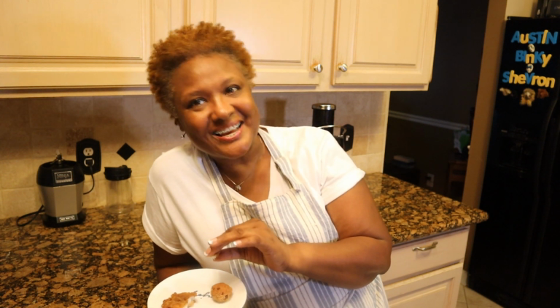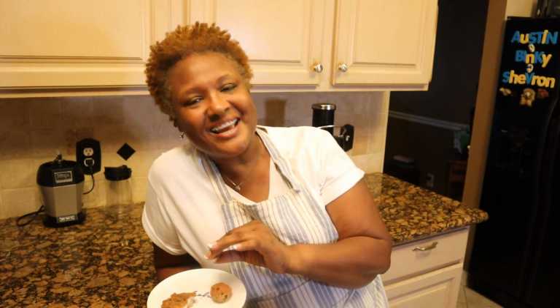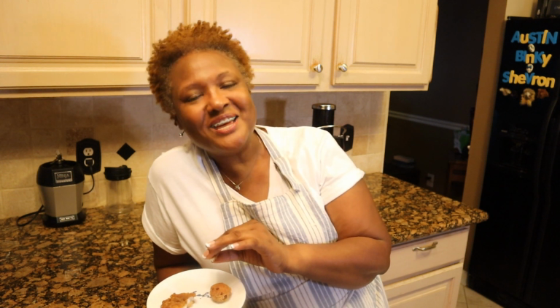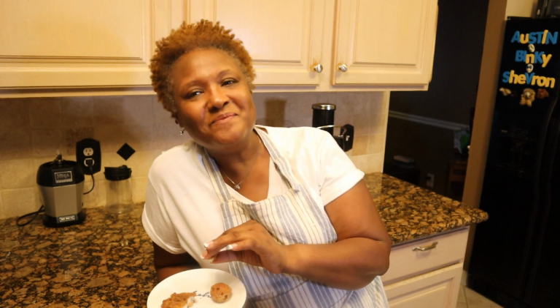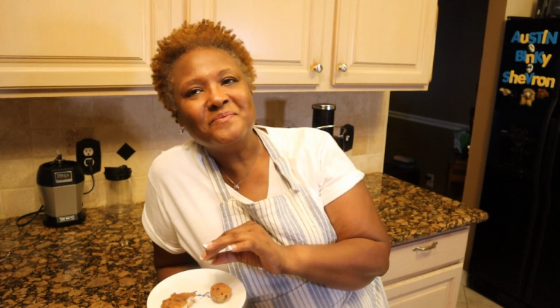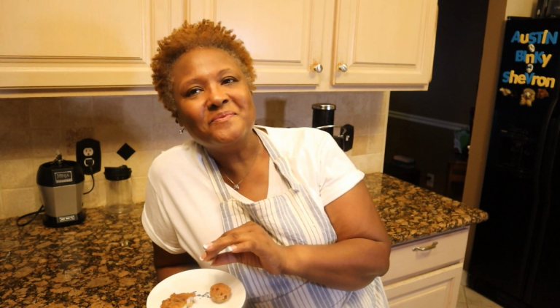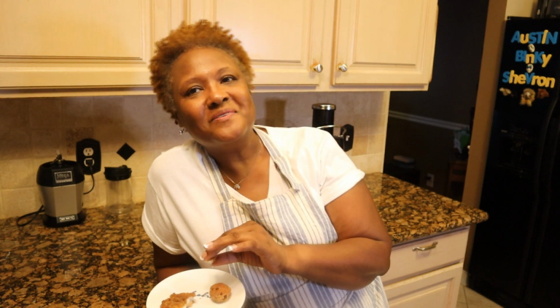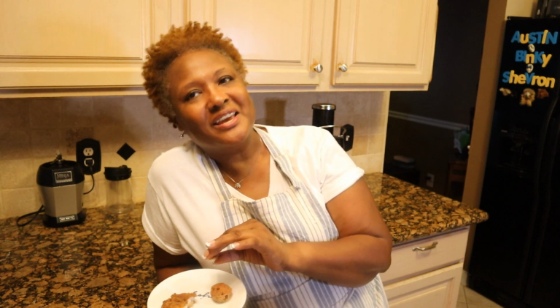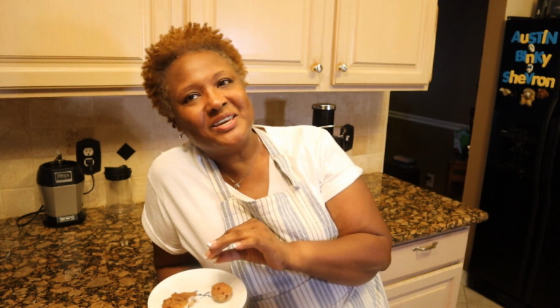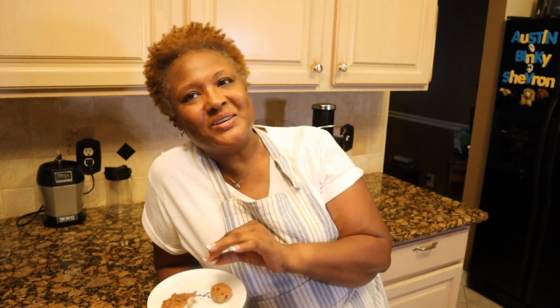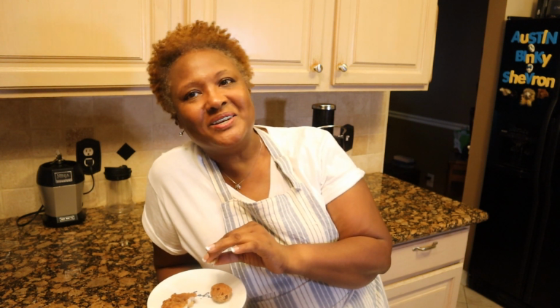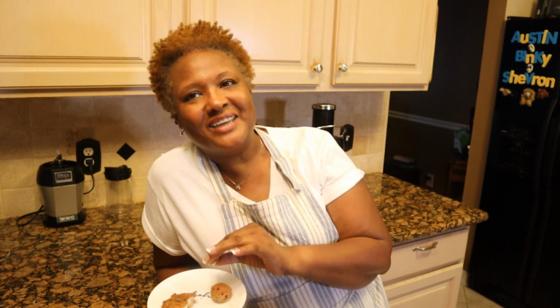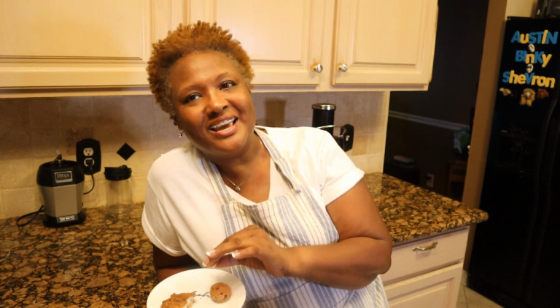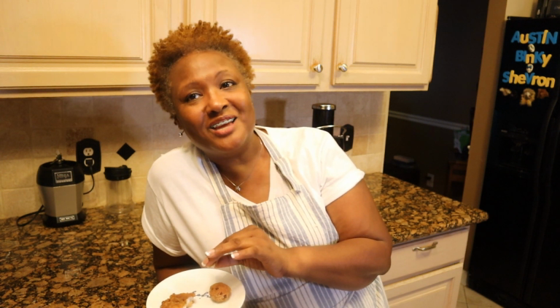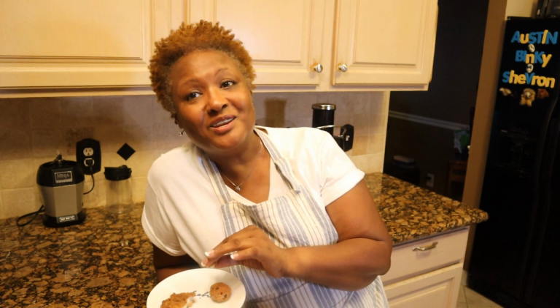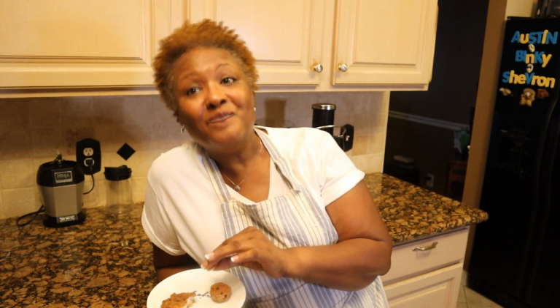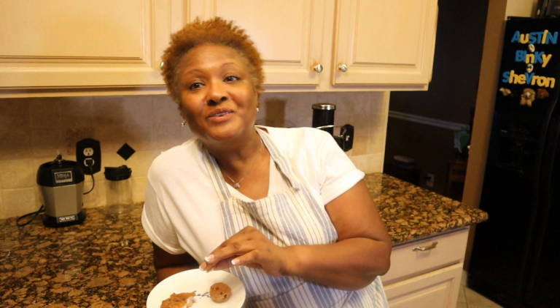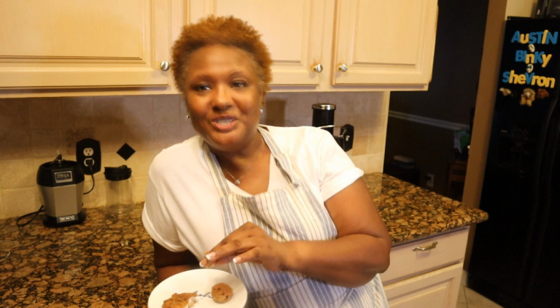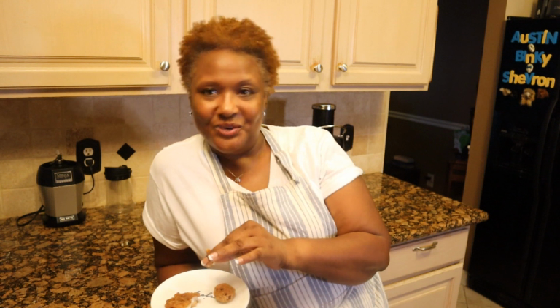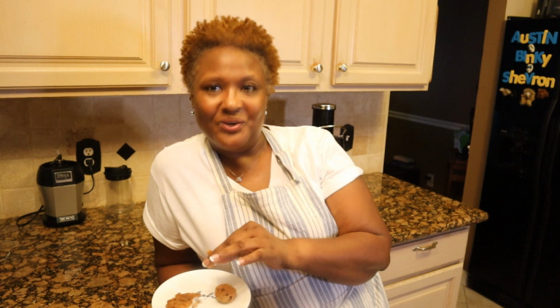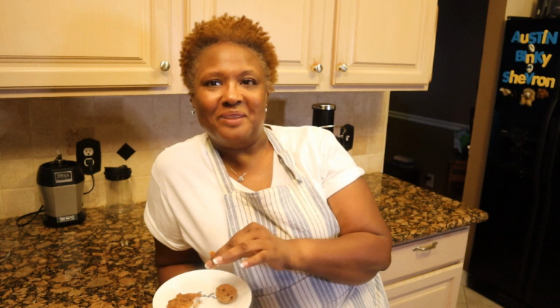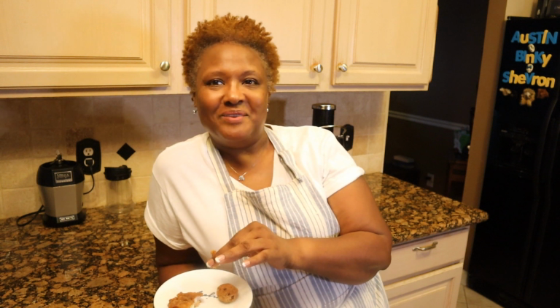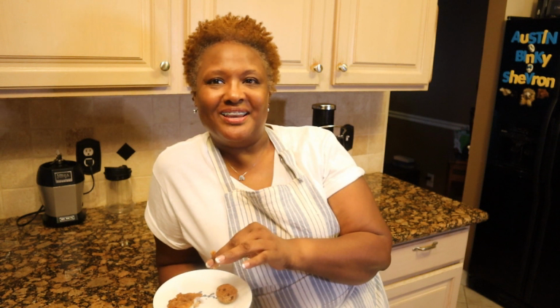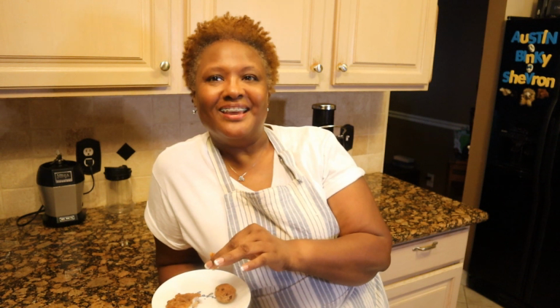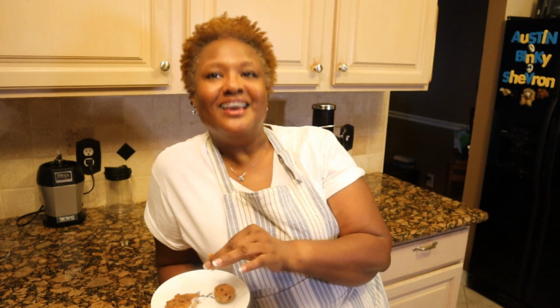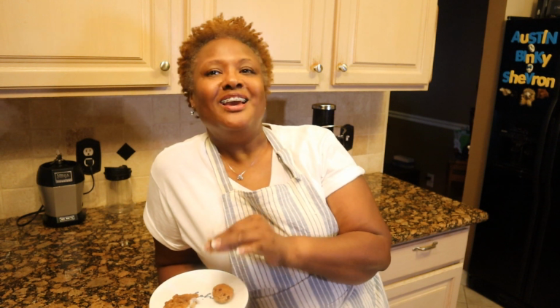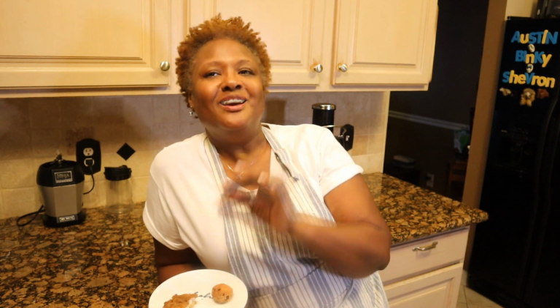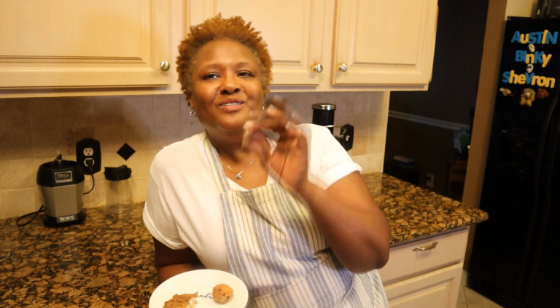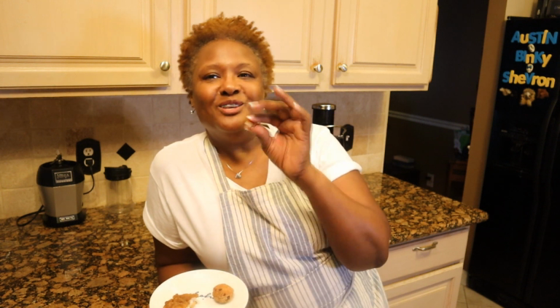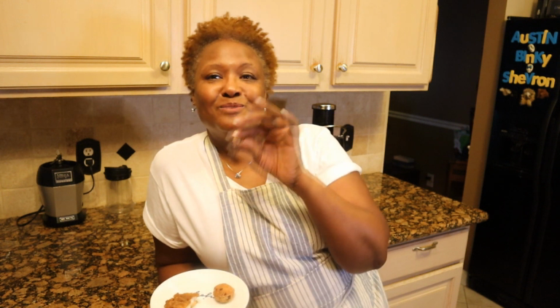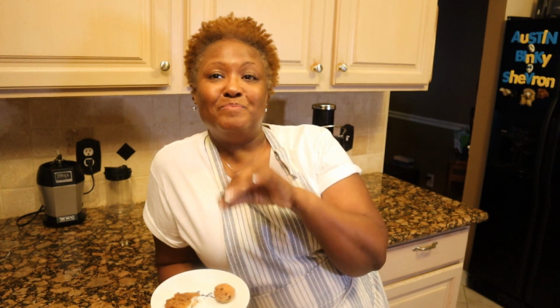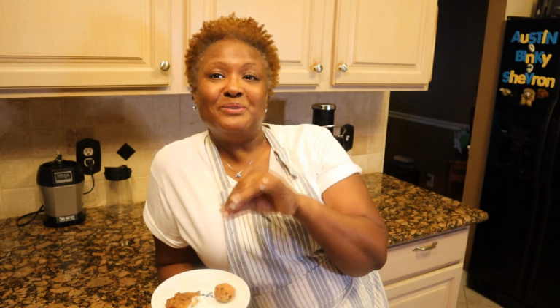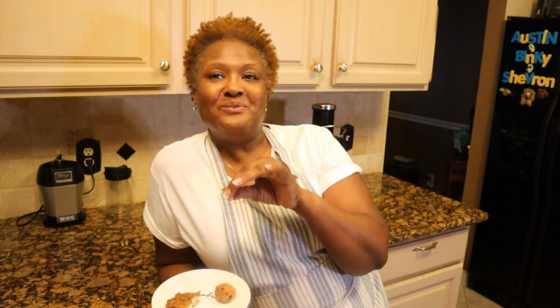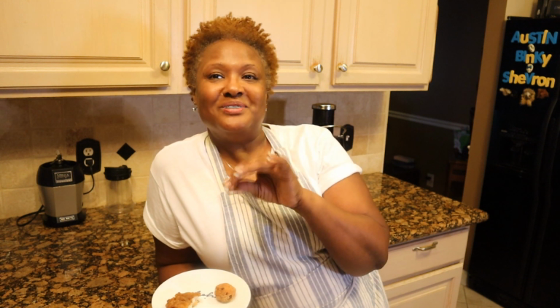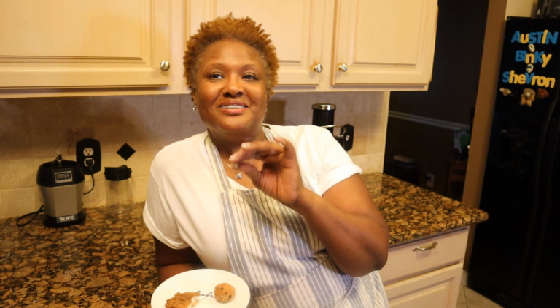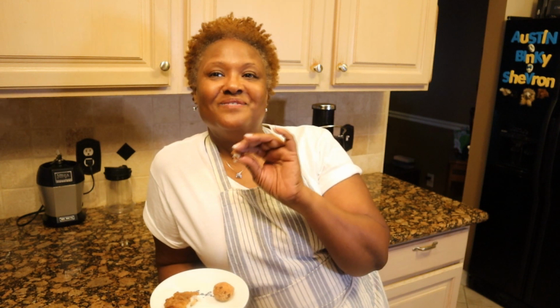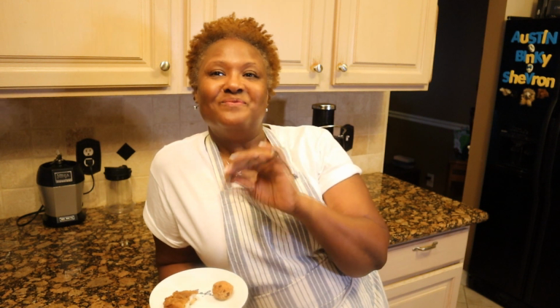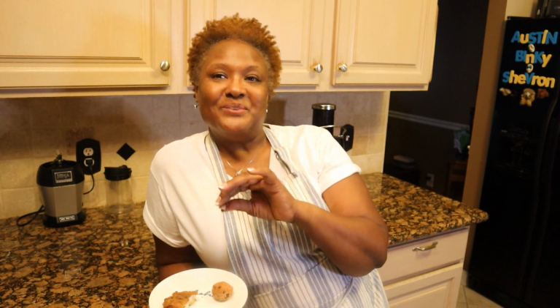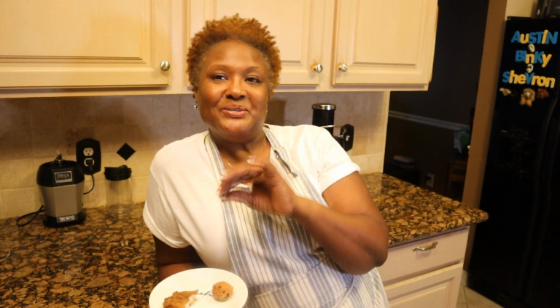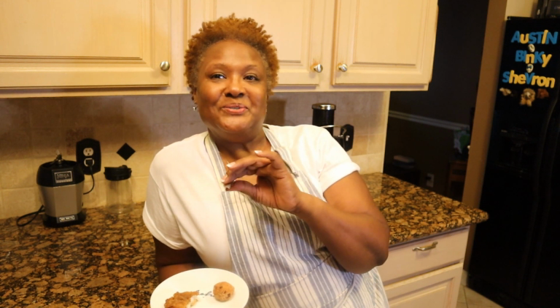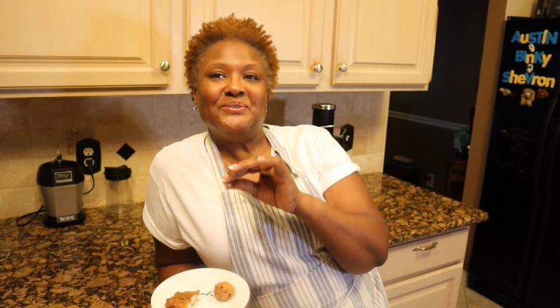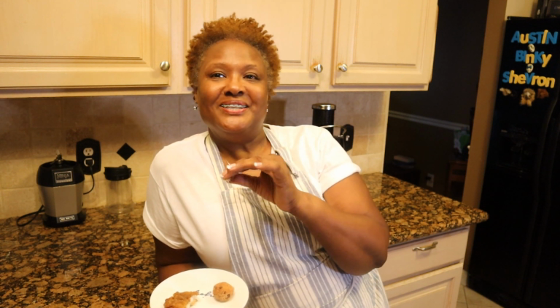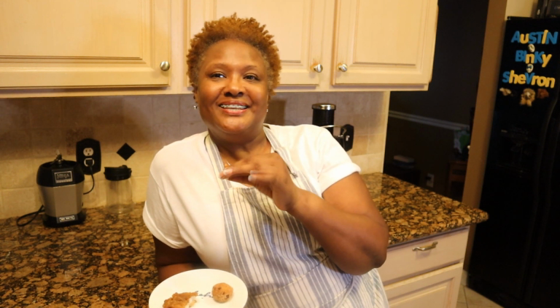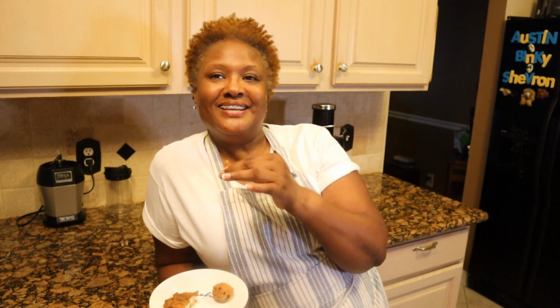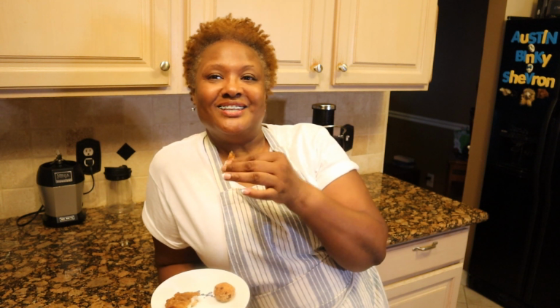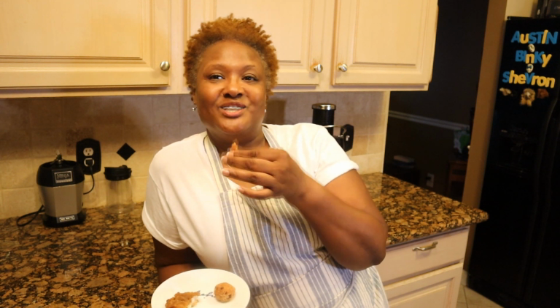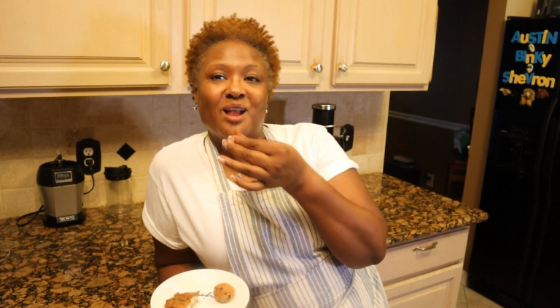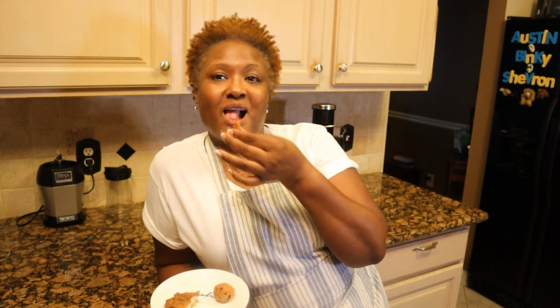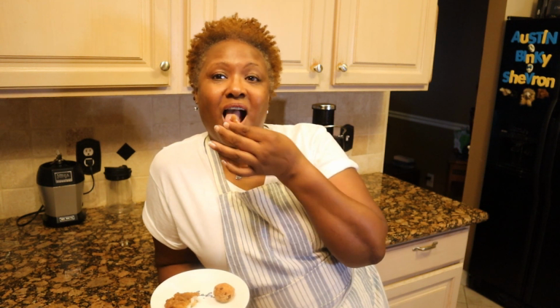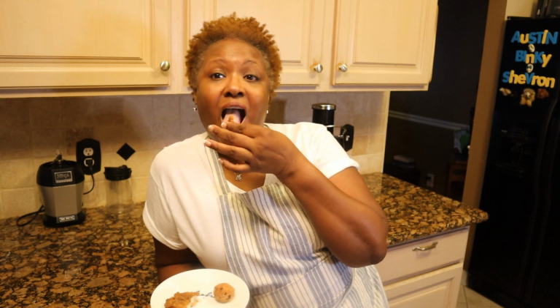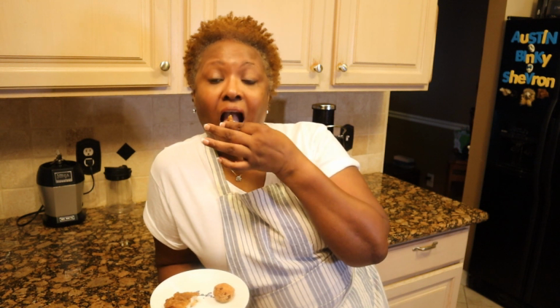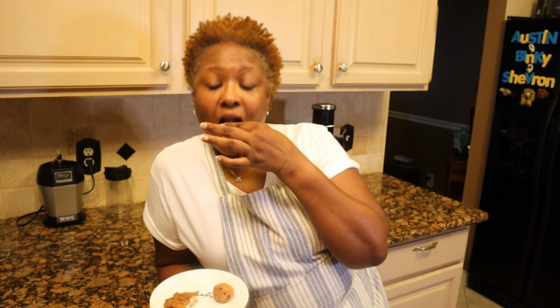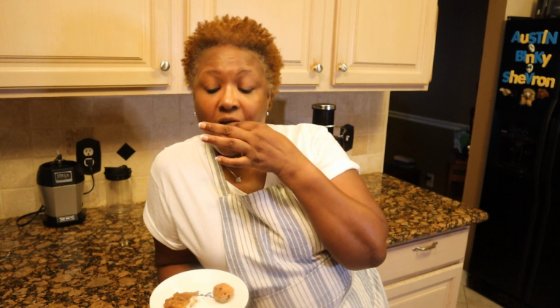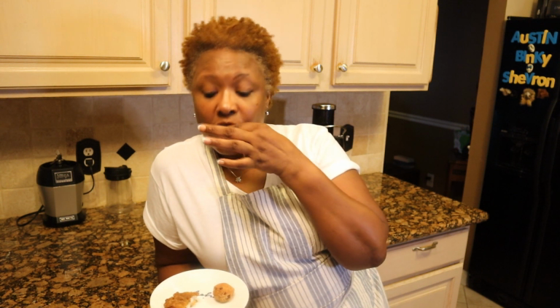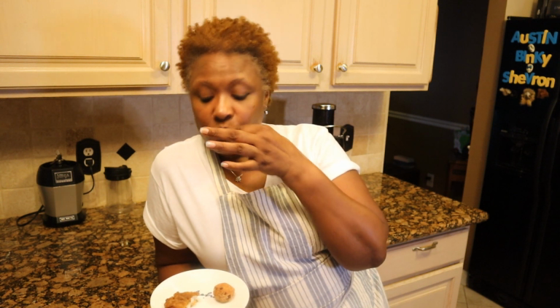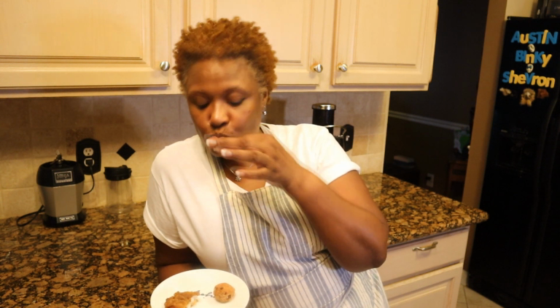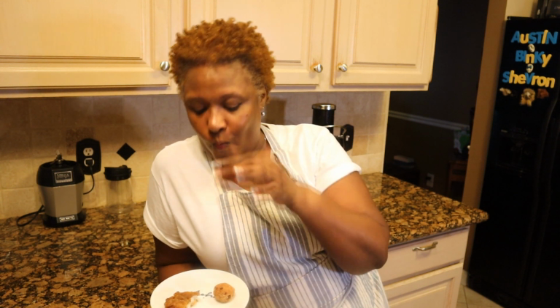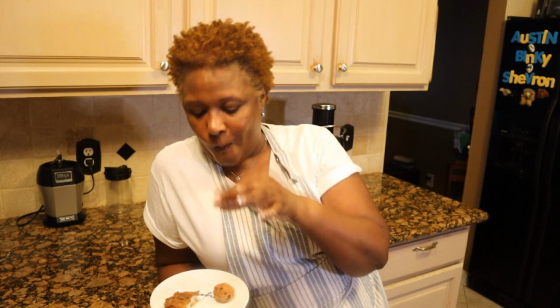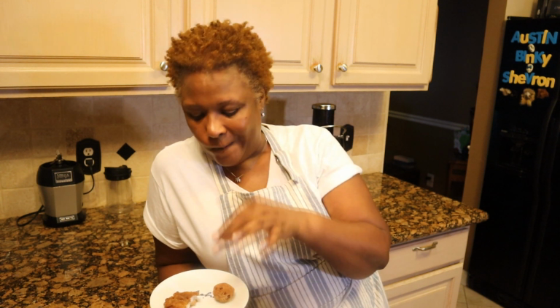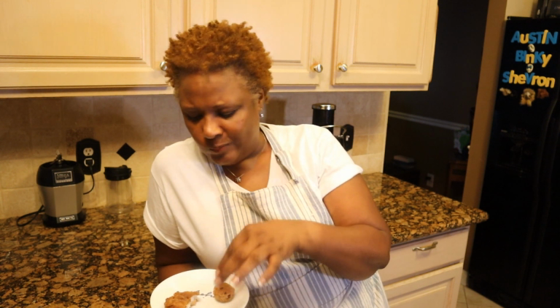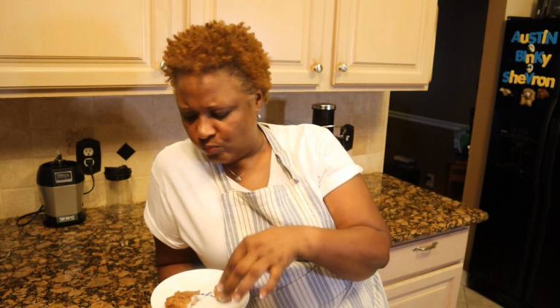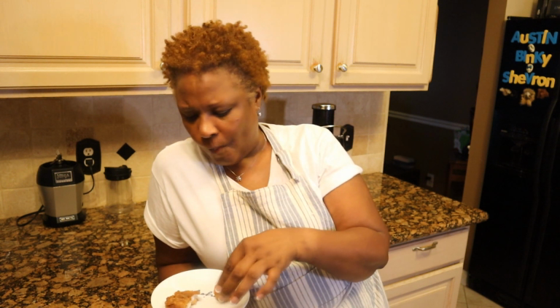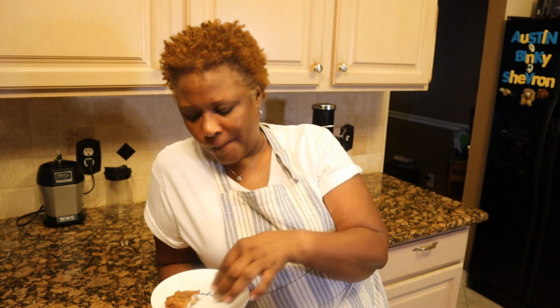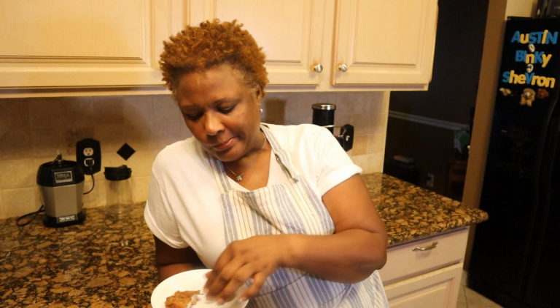Thank you again for joining me in this Booze and Food Kitchen. Good morning!